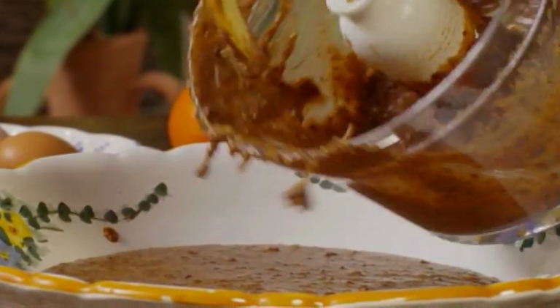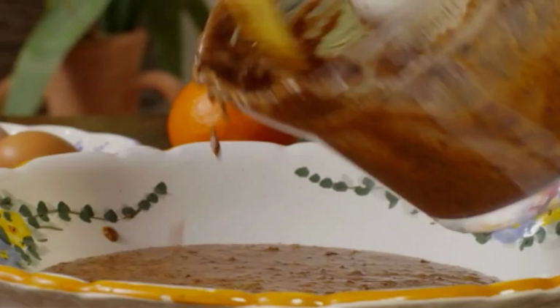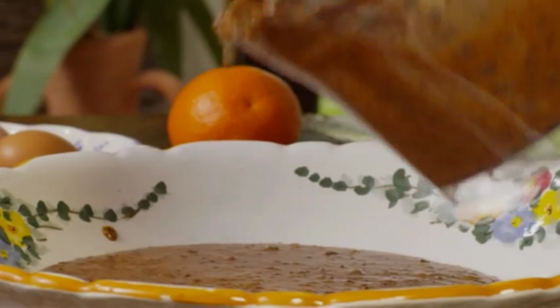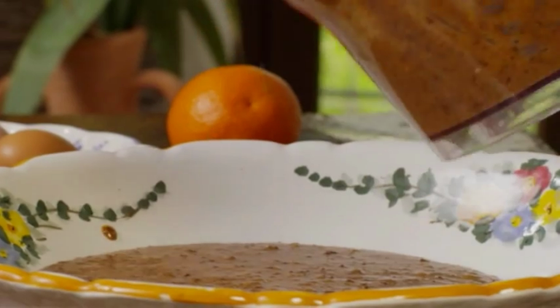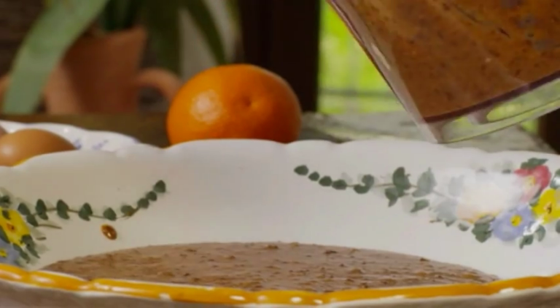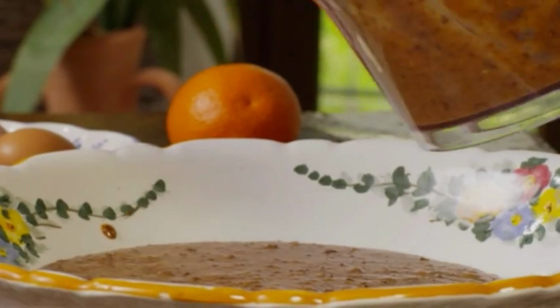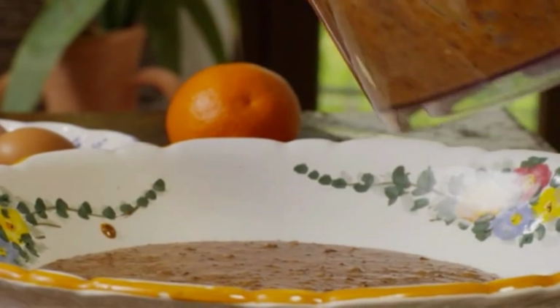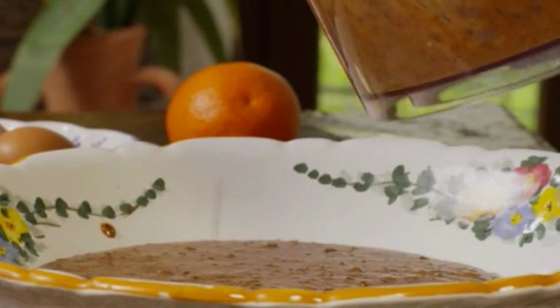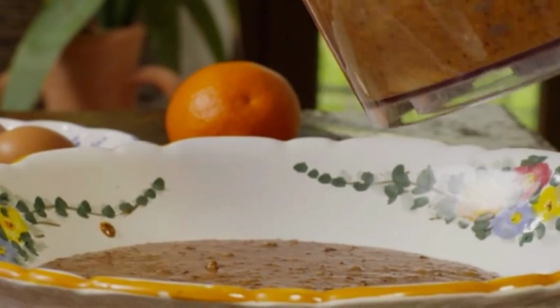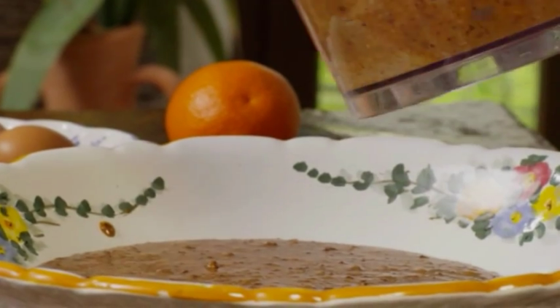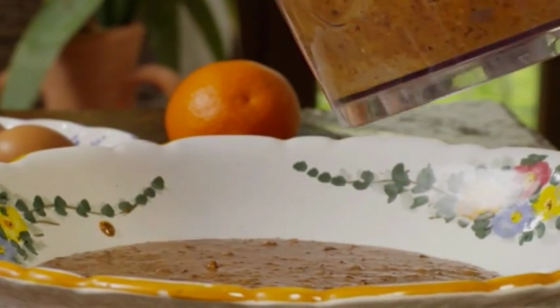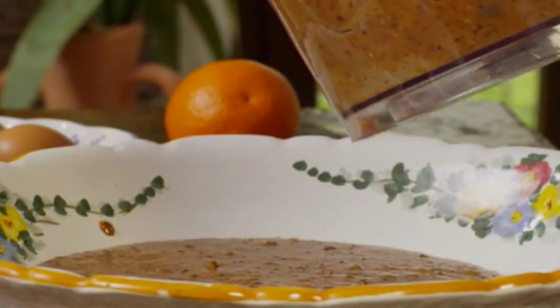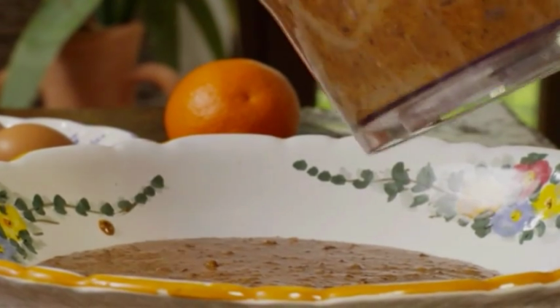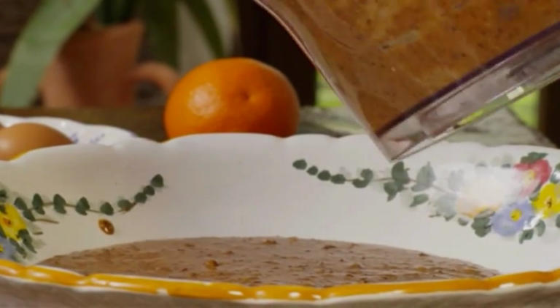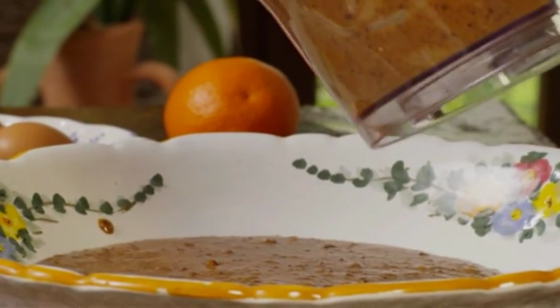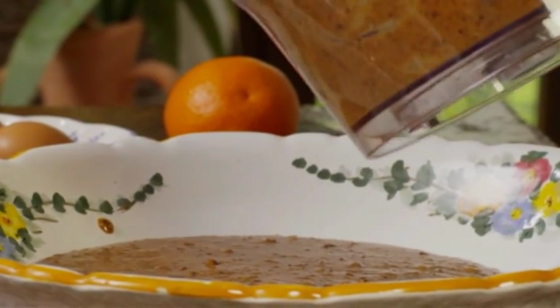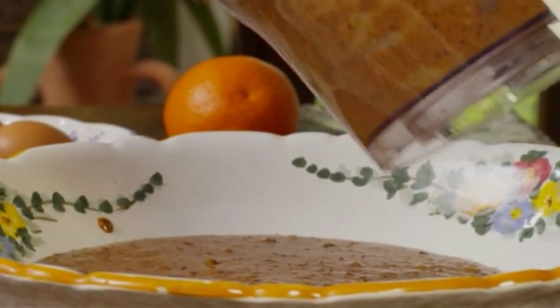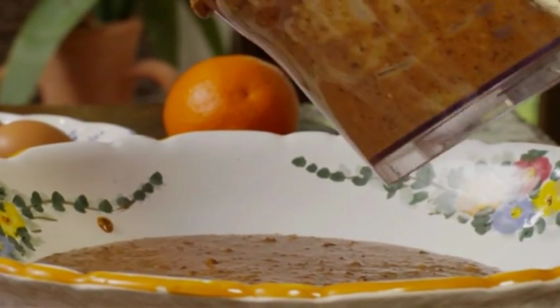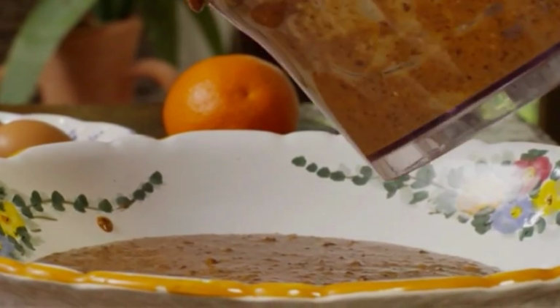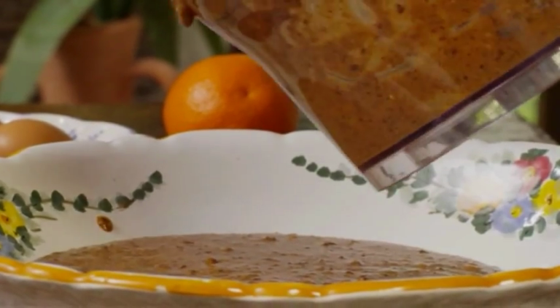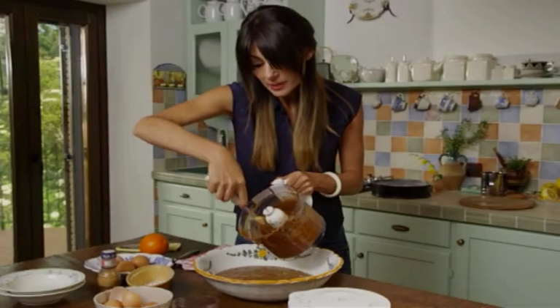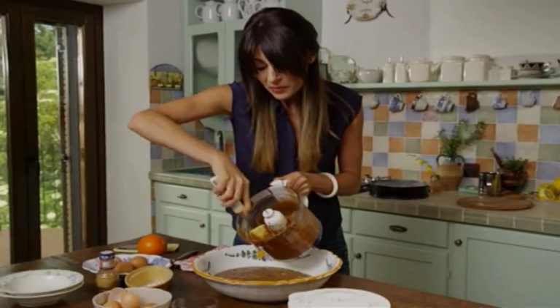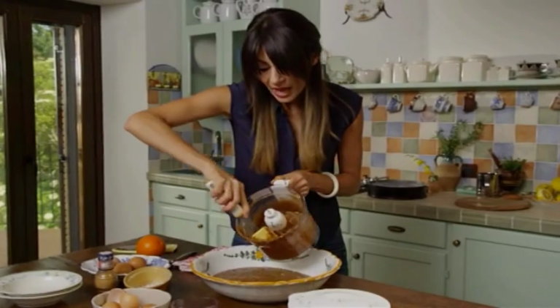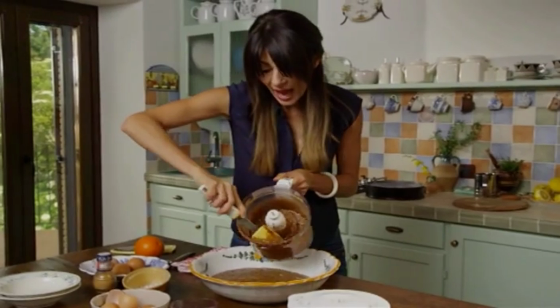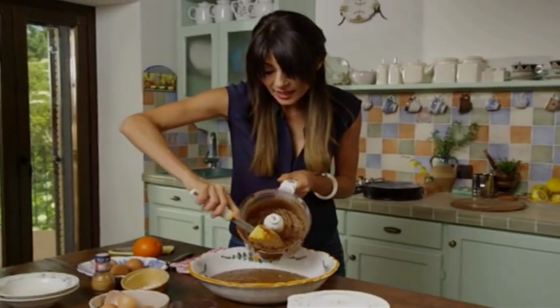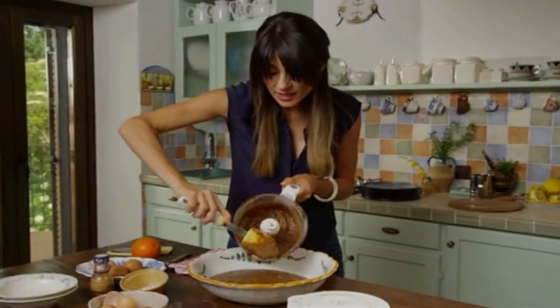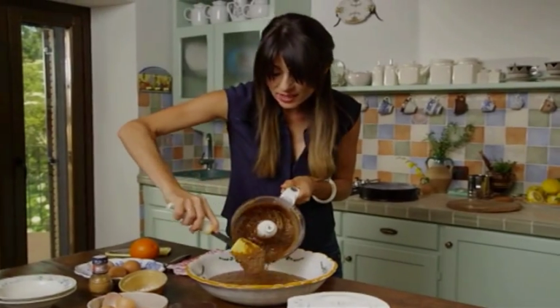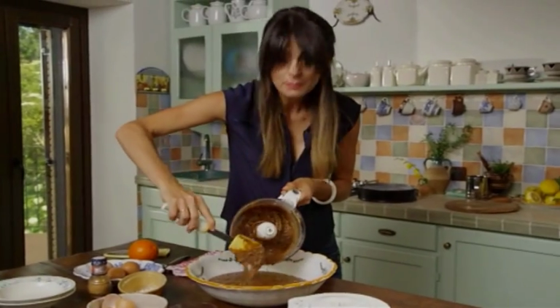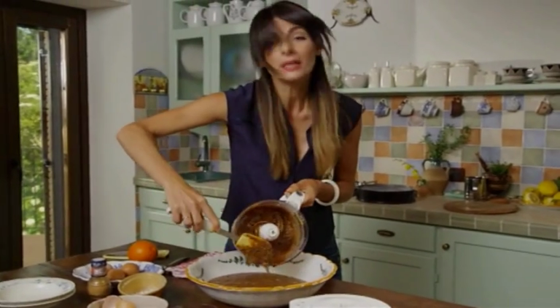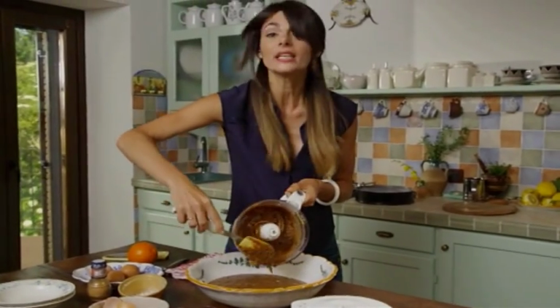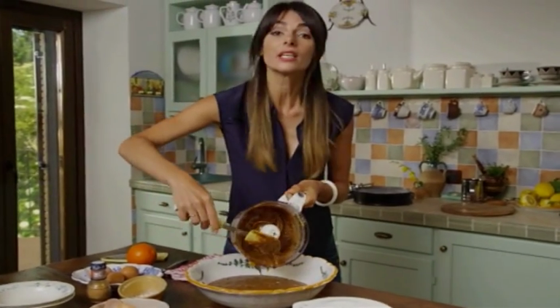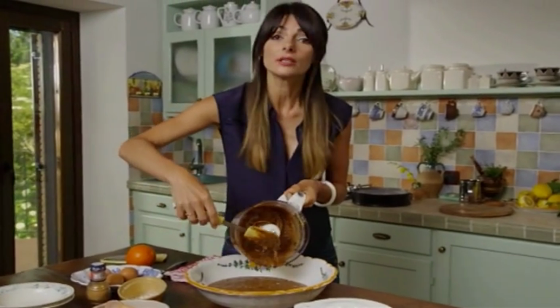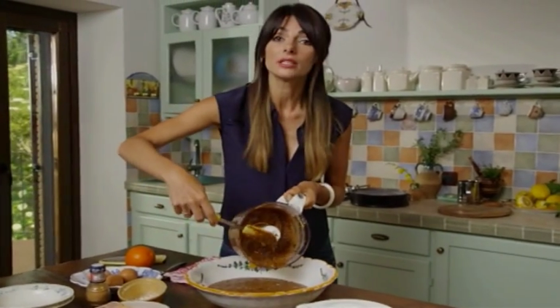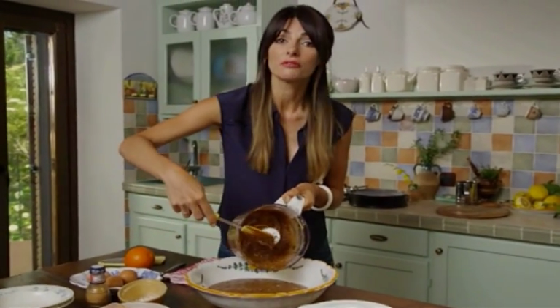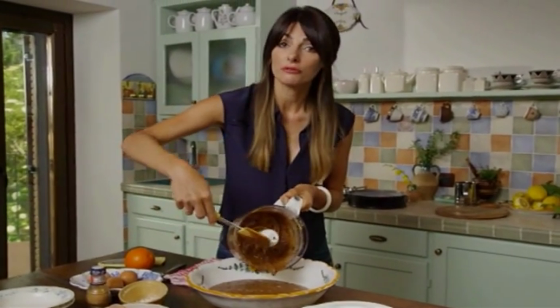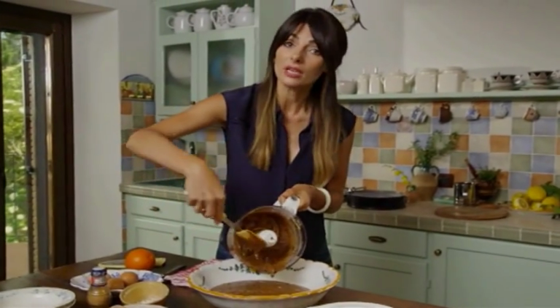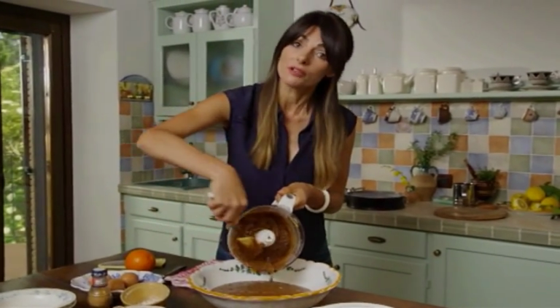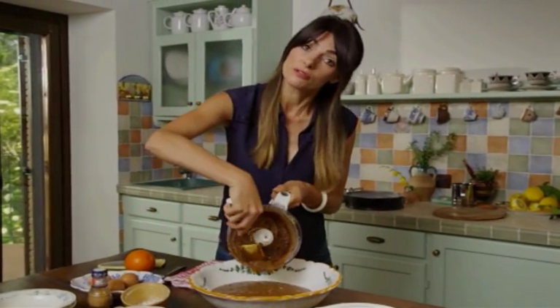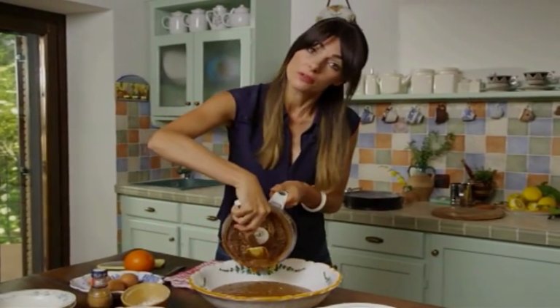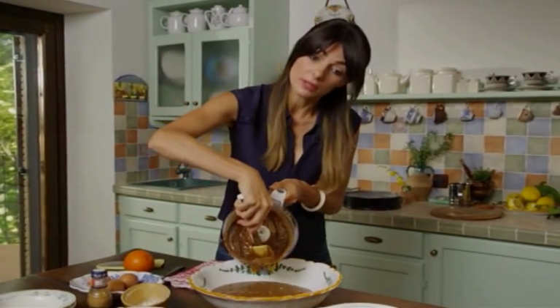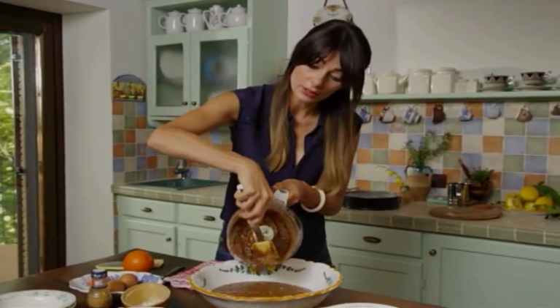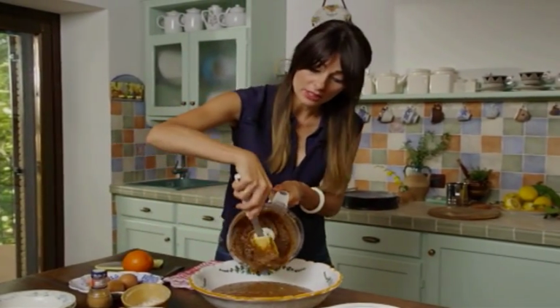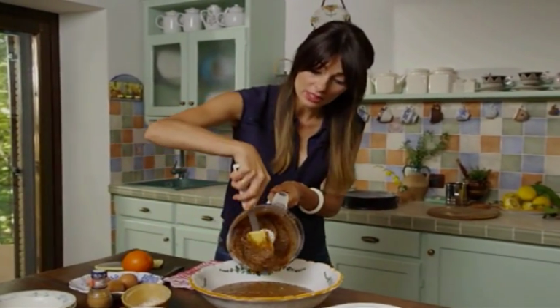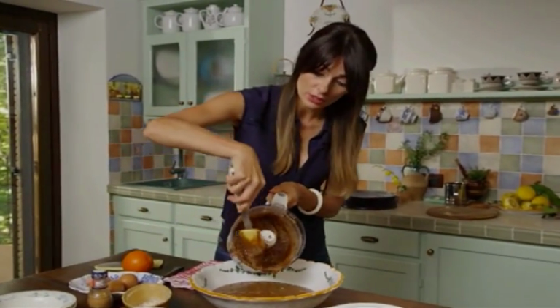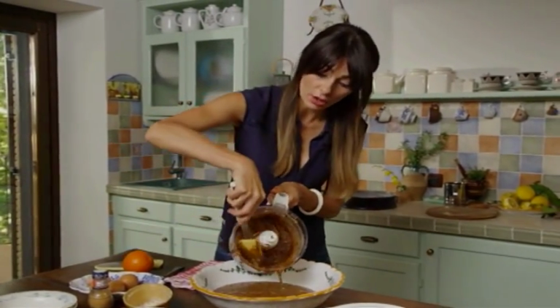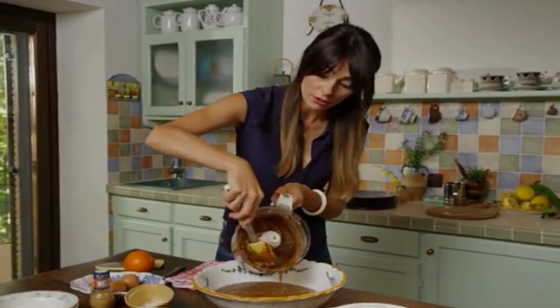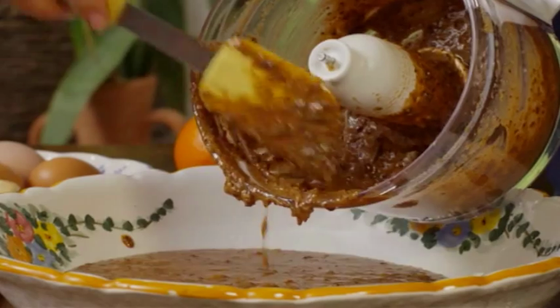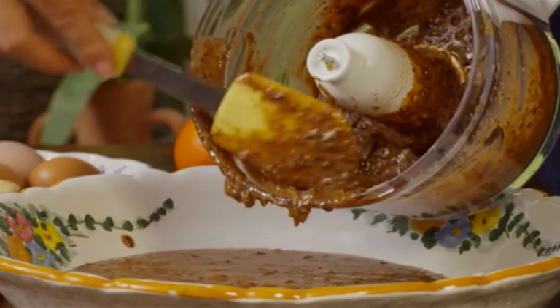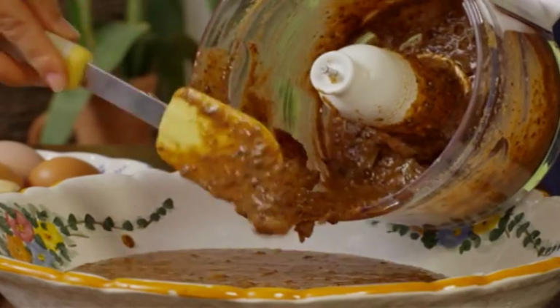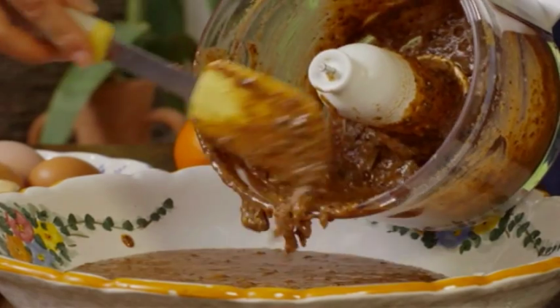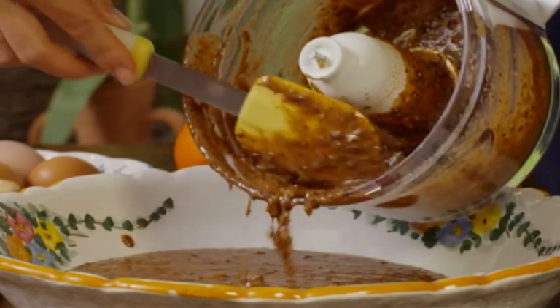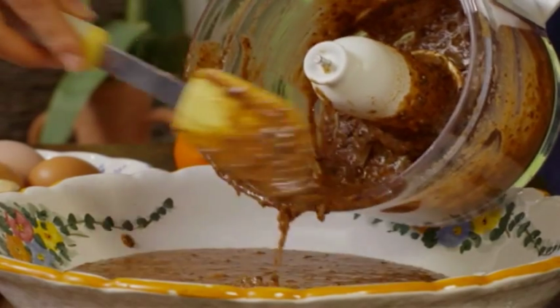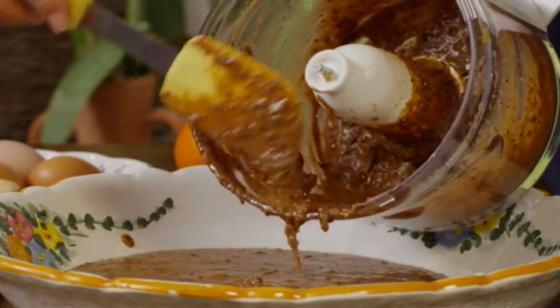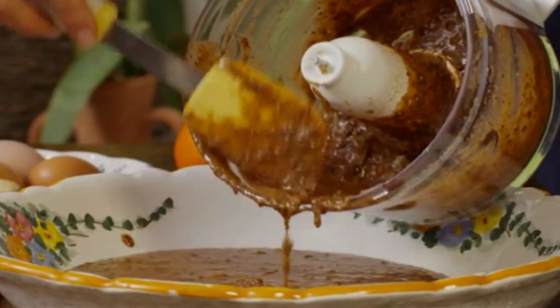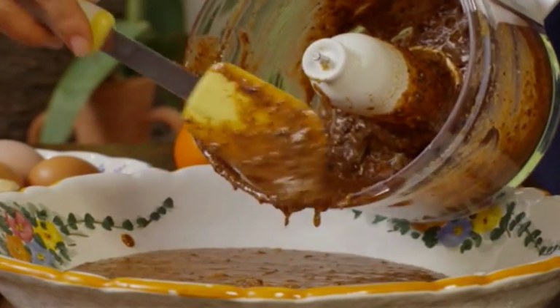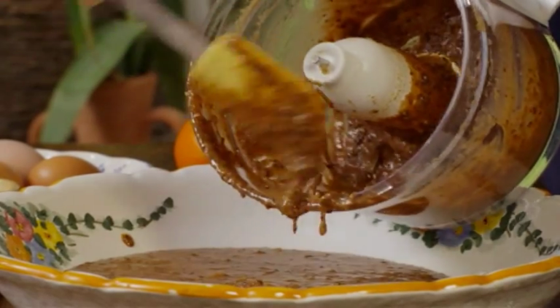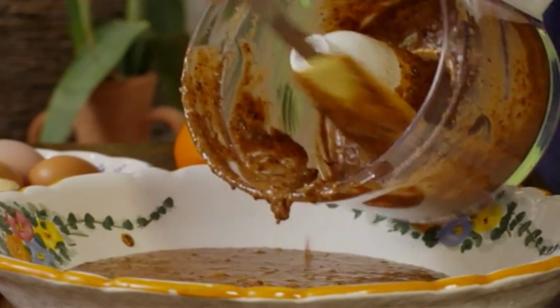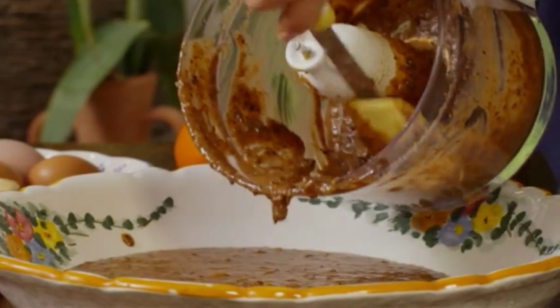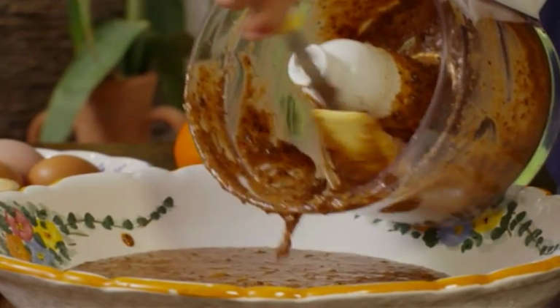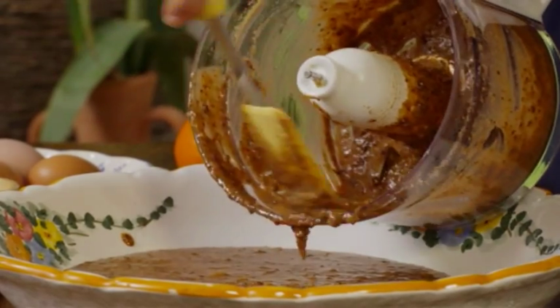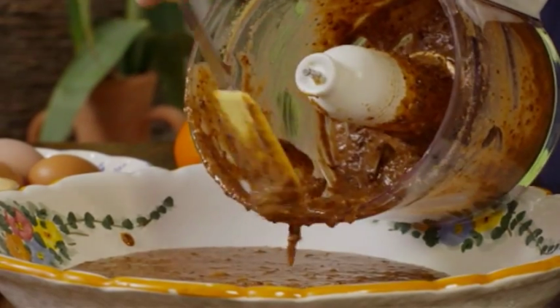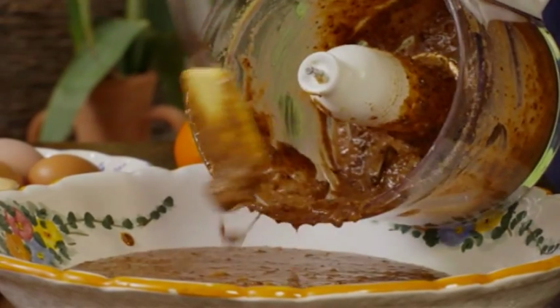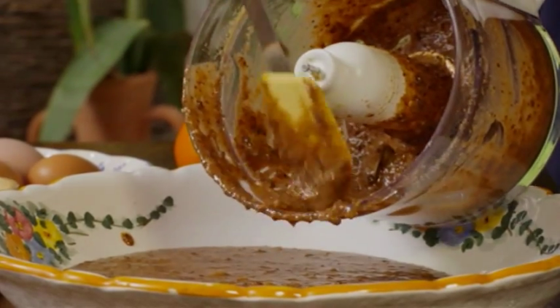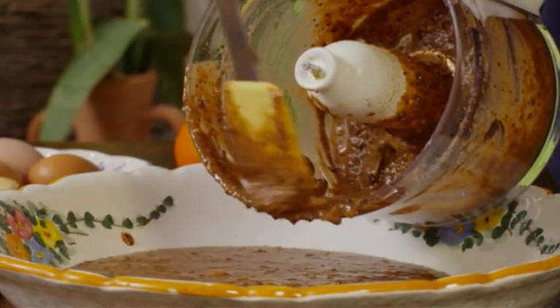What I love about this cake is that it's all a bit rustic and rough. There's bits of walnuts, bits of chocolate, and it's completely gluten free. If you're gluten intolerant or allergic, this is the cake for you.